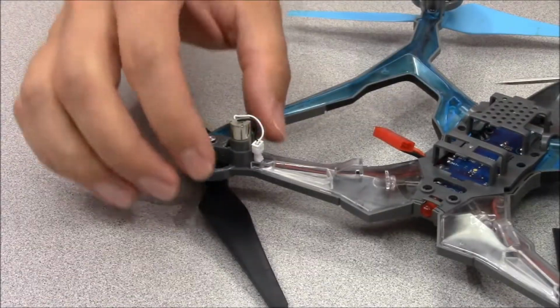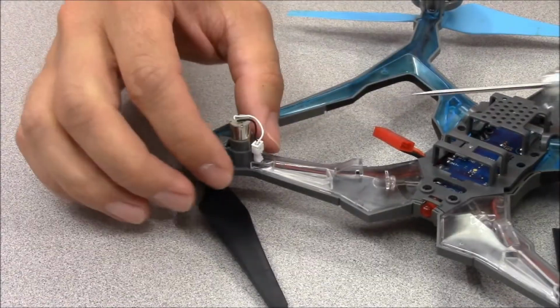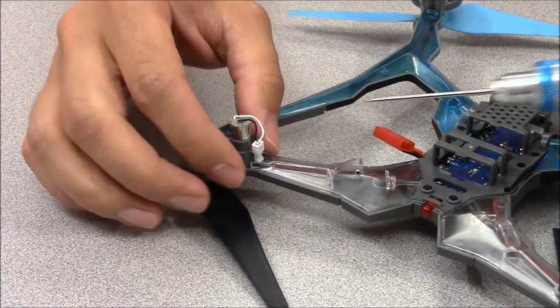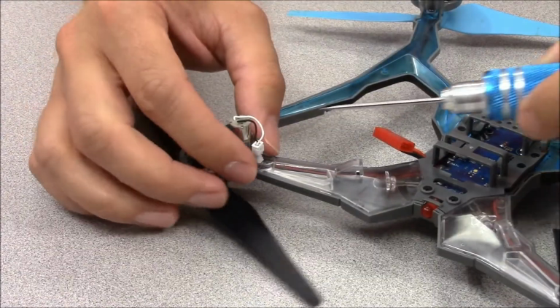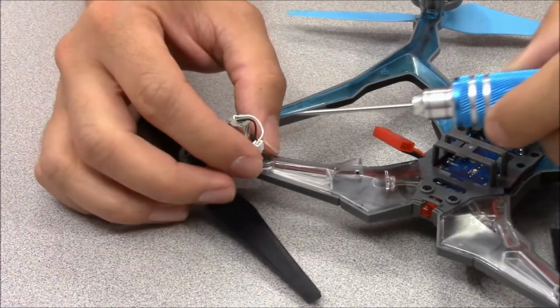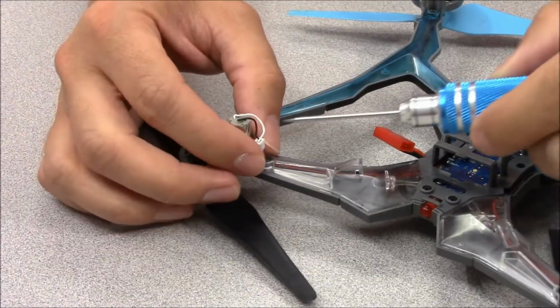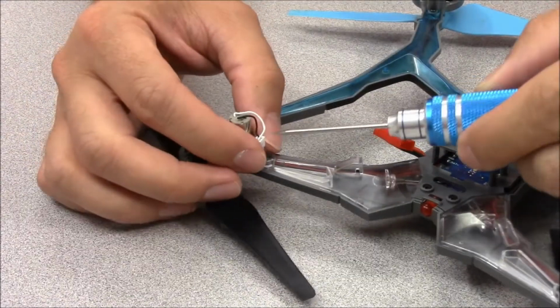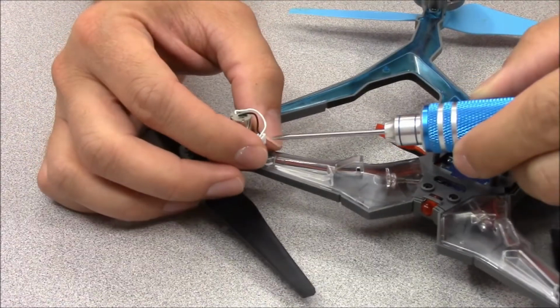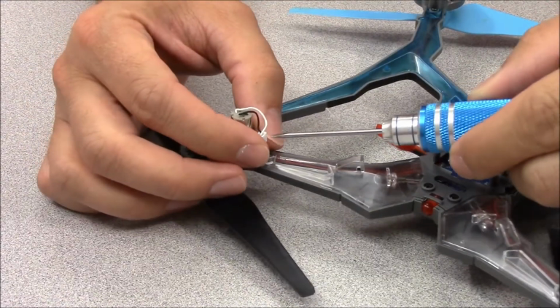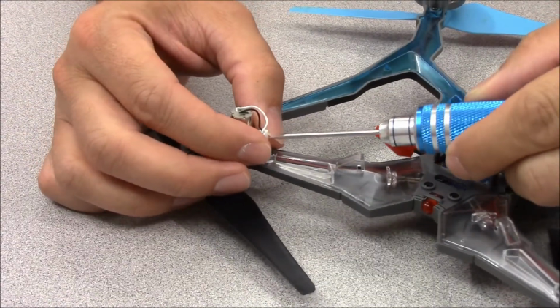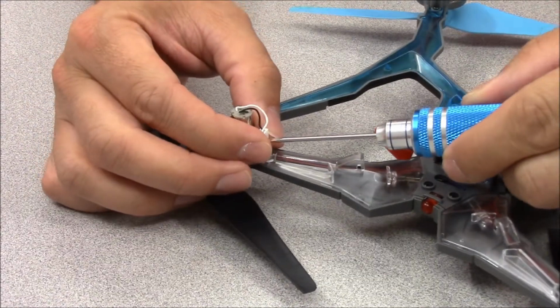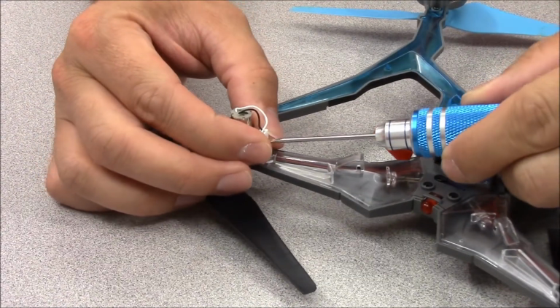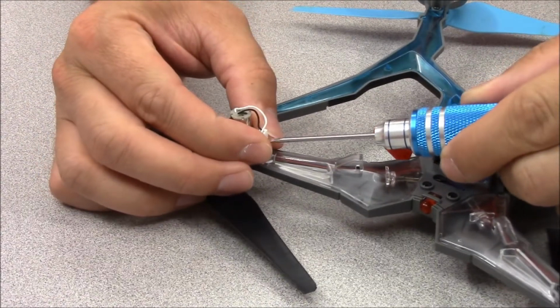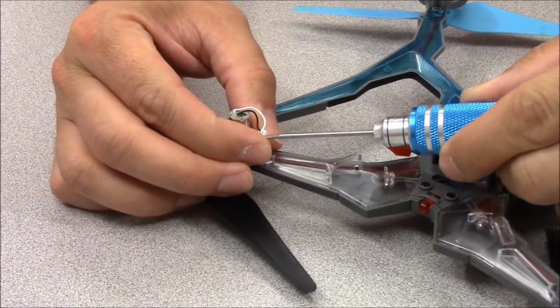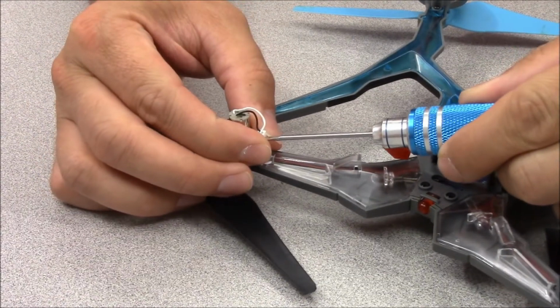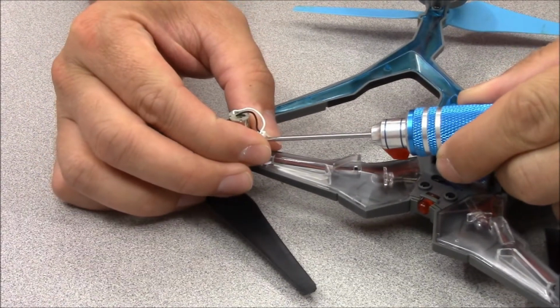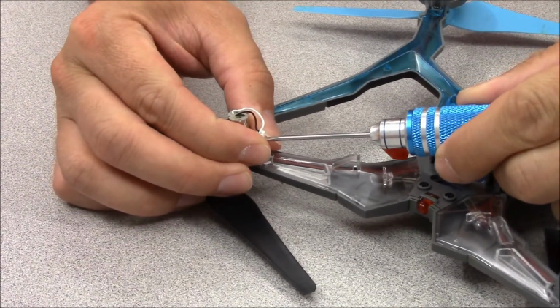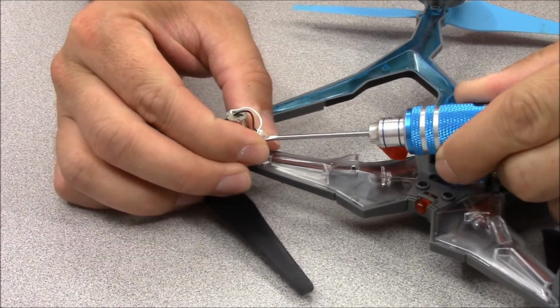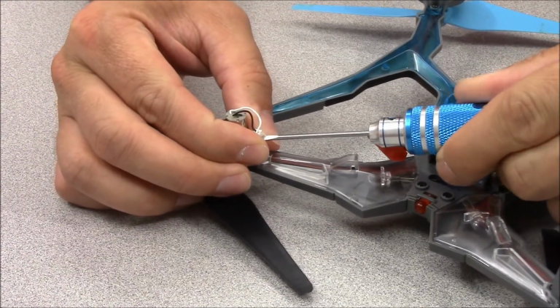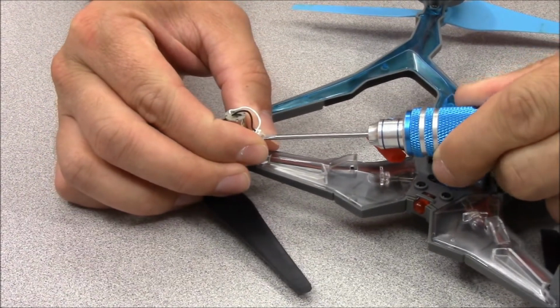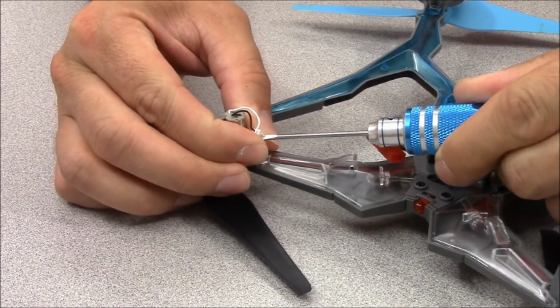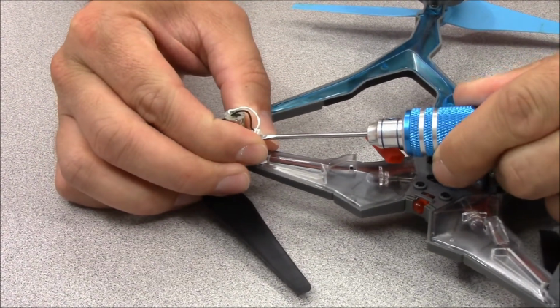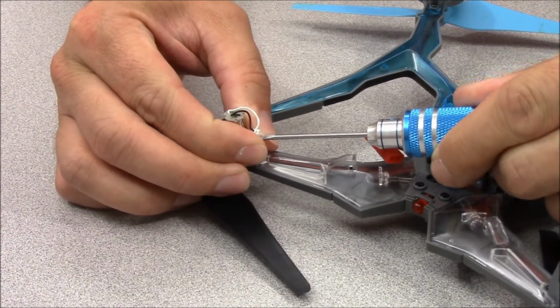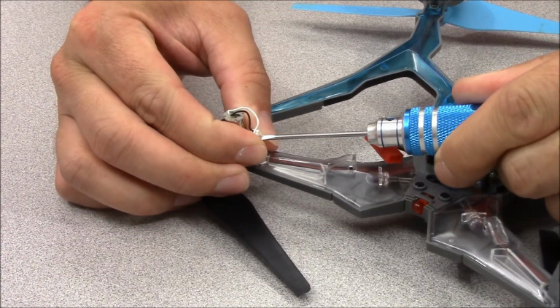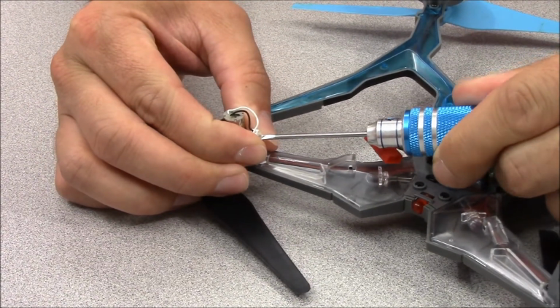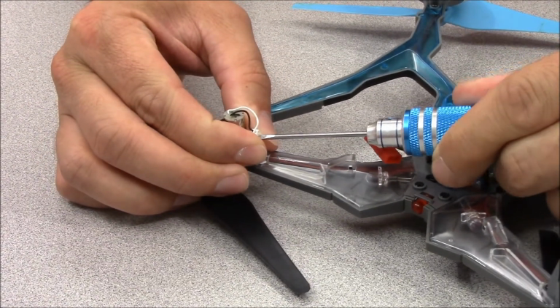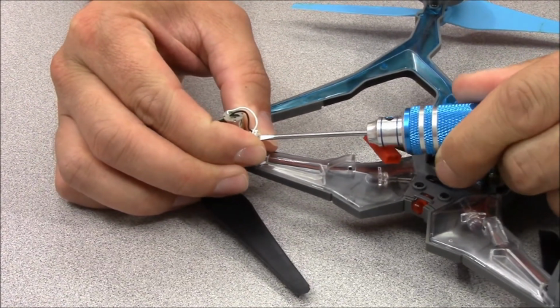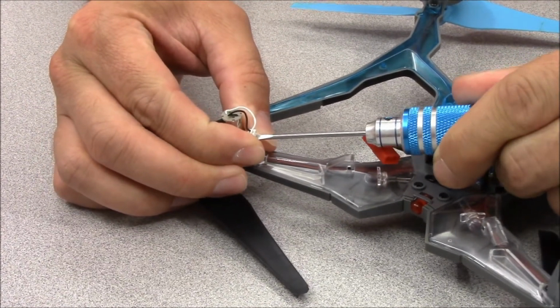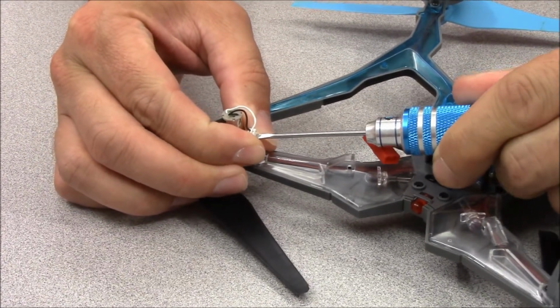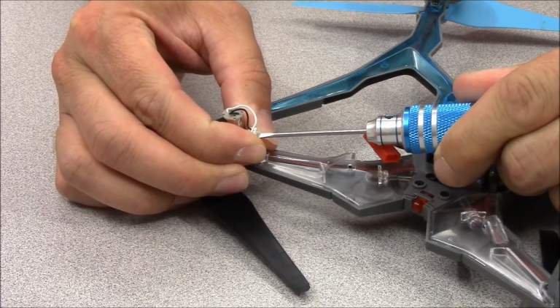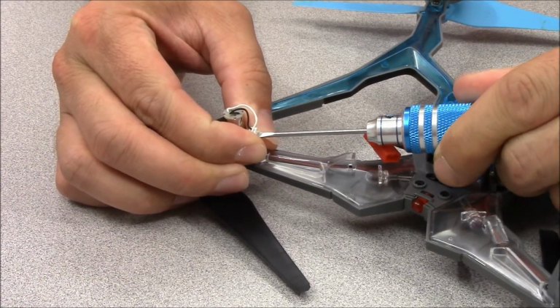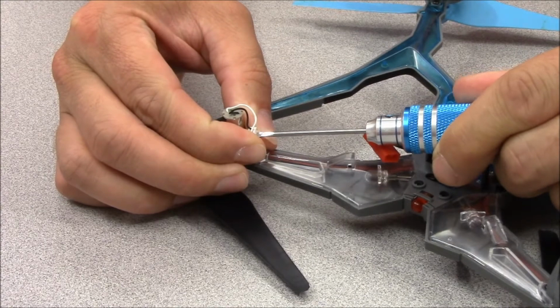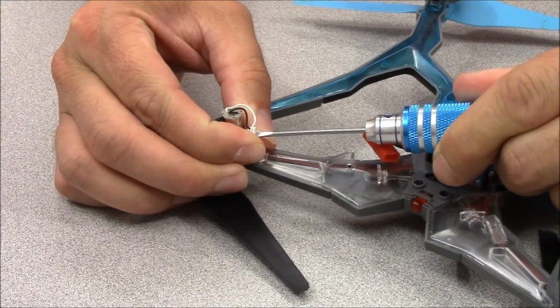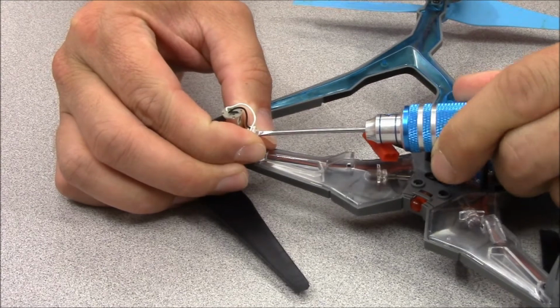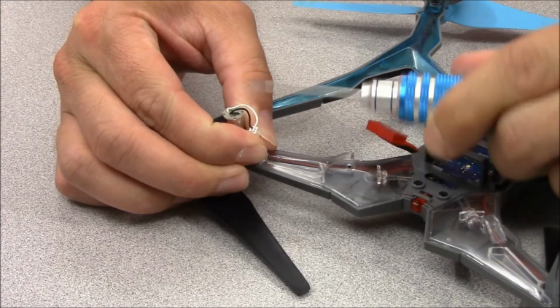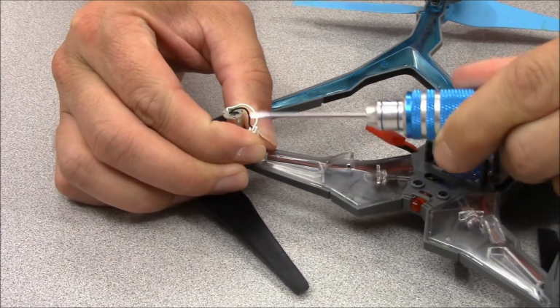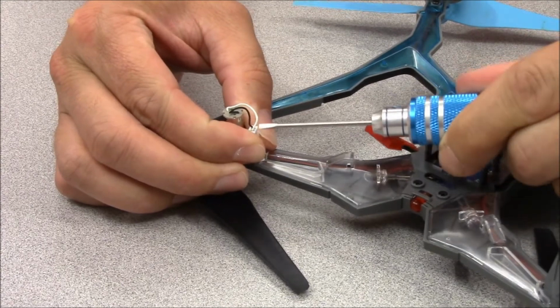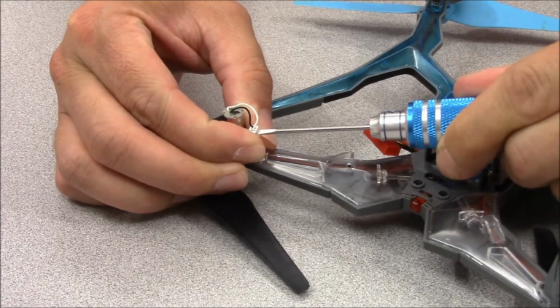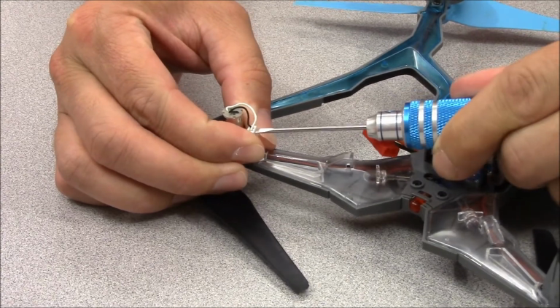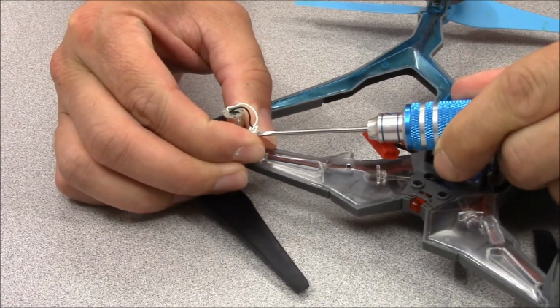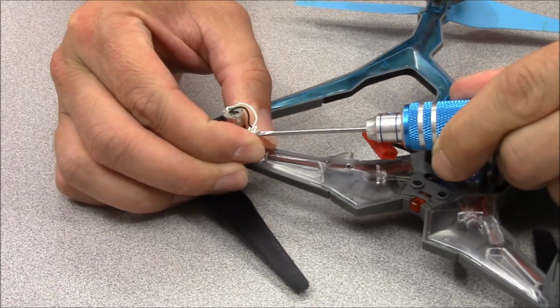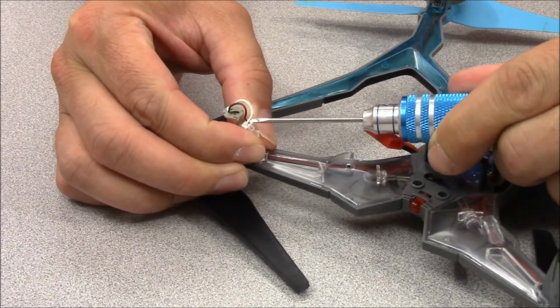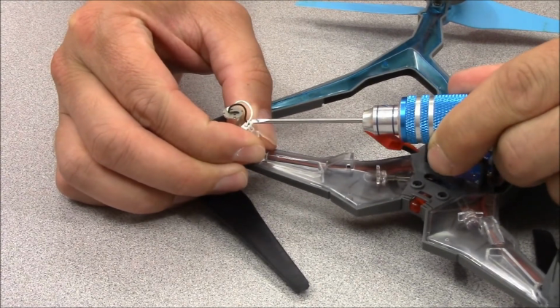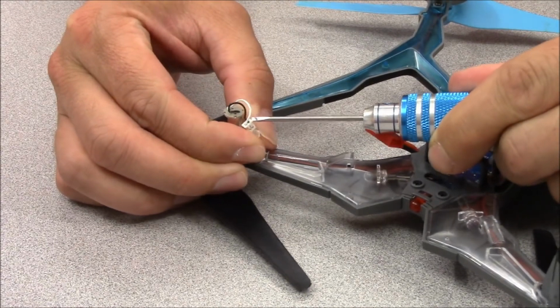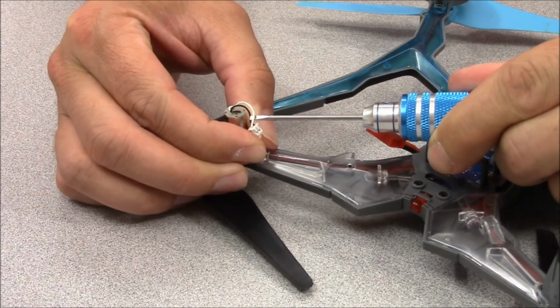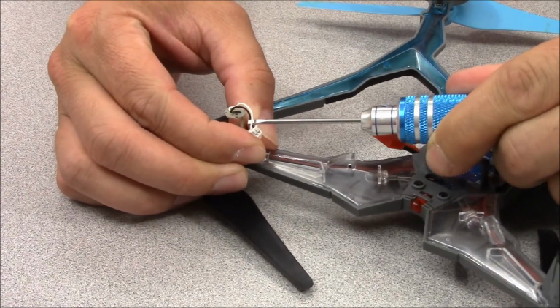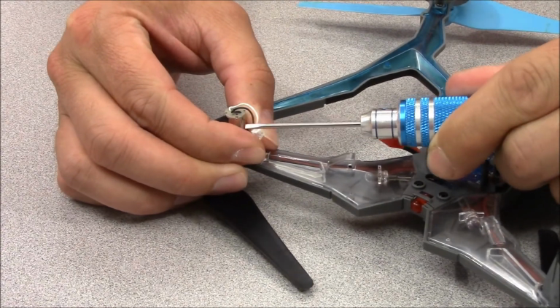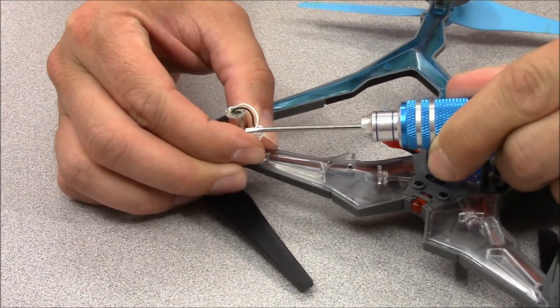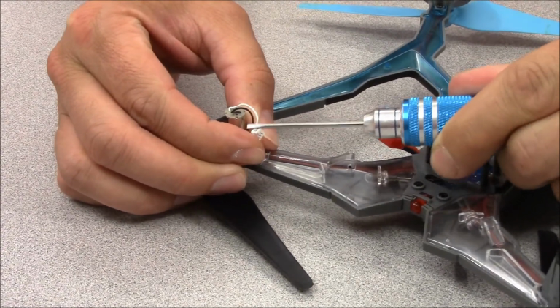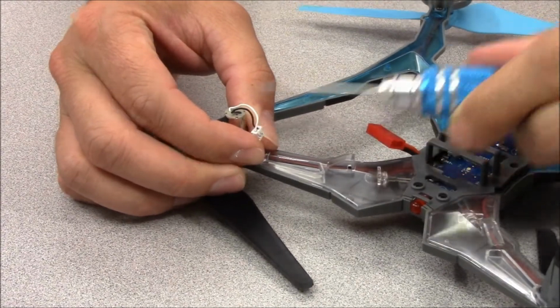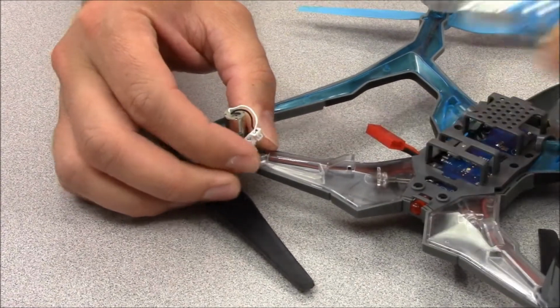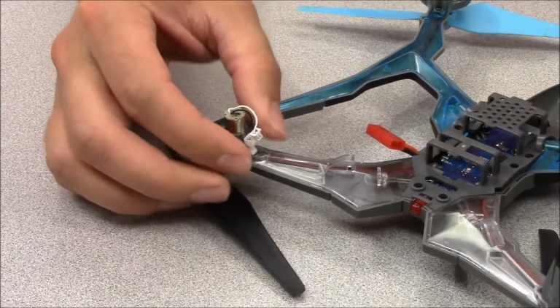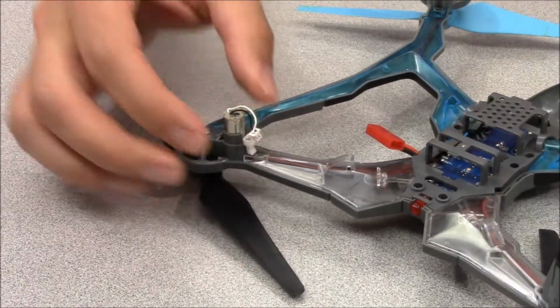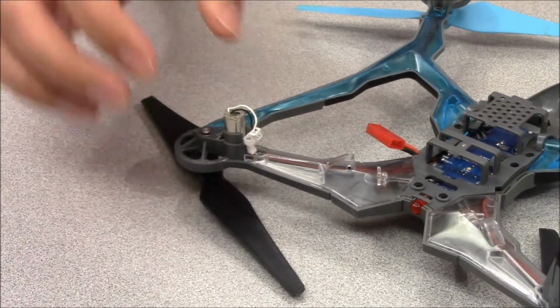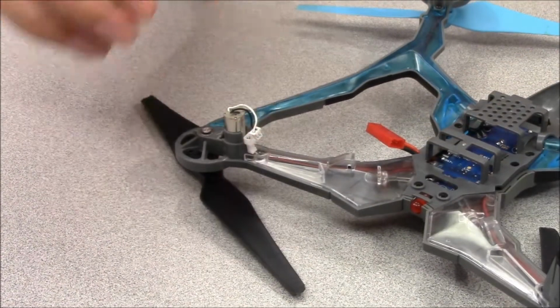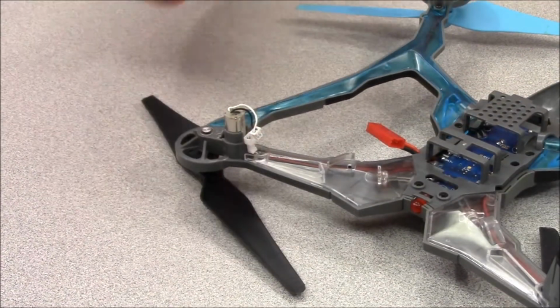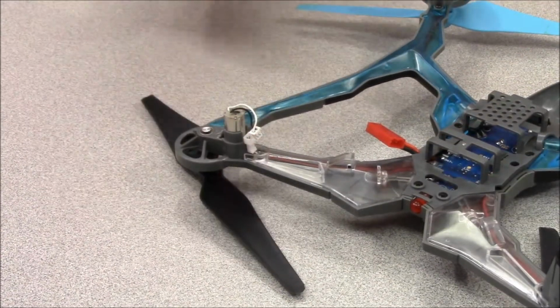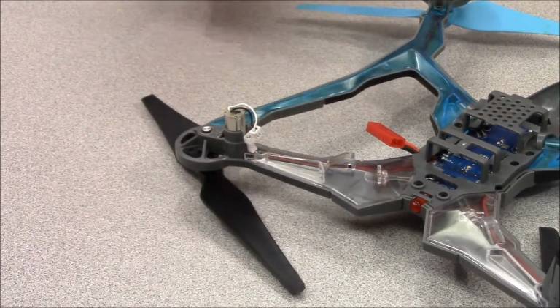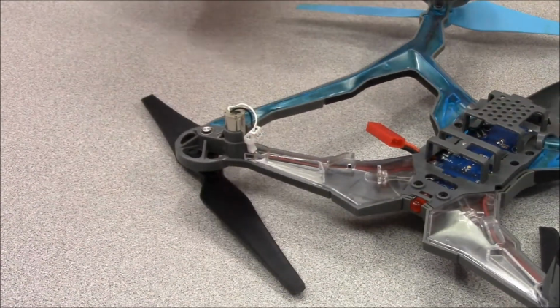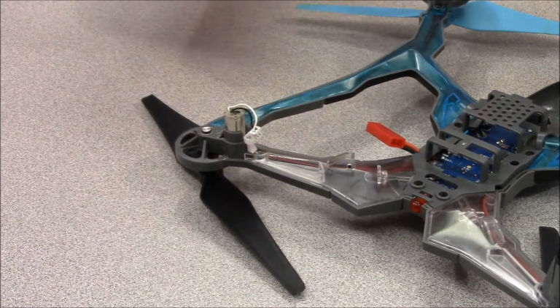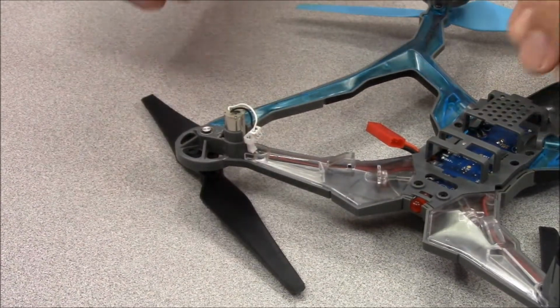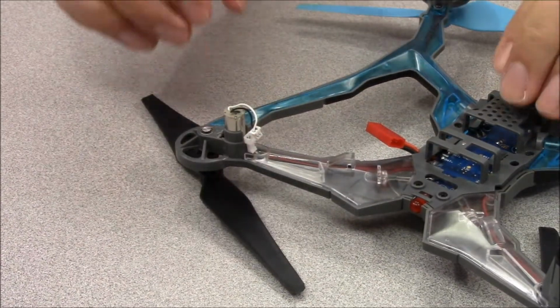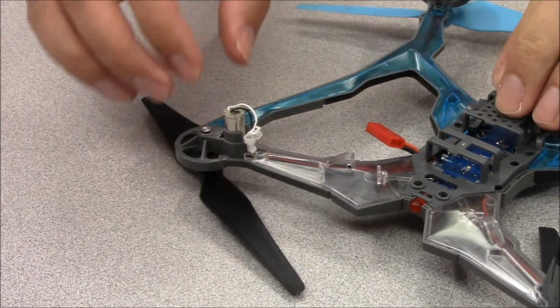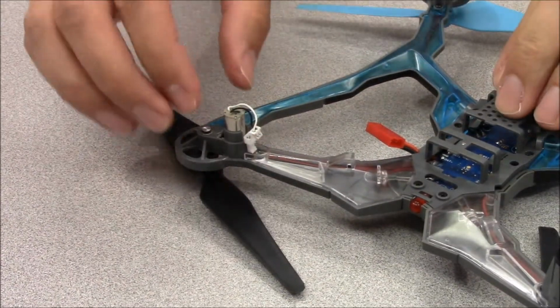Carefully pry apart the connector with the flathead screwdriver. Do not pull on the wires, as this may cause damage to them. Slide the motor out of the frame.